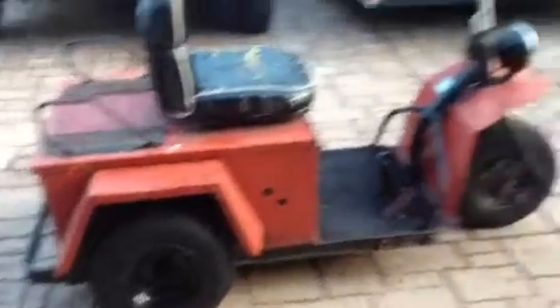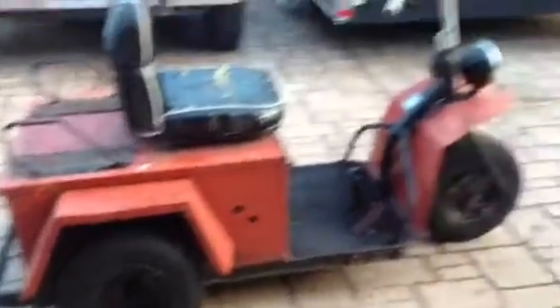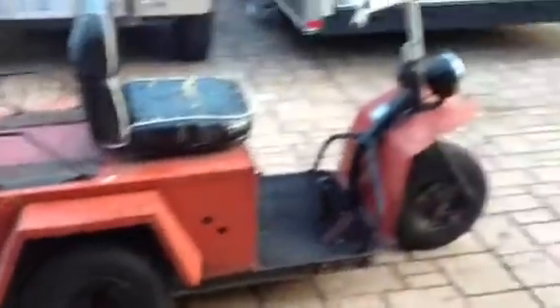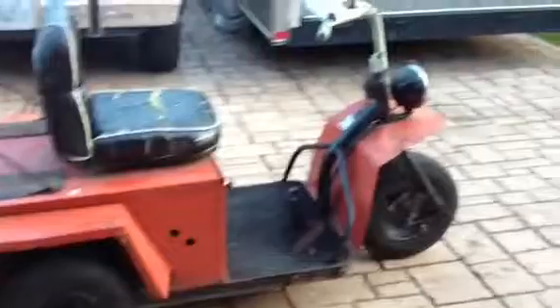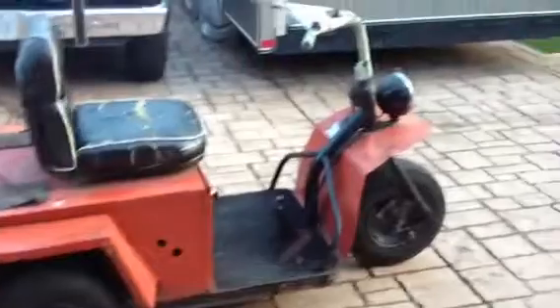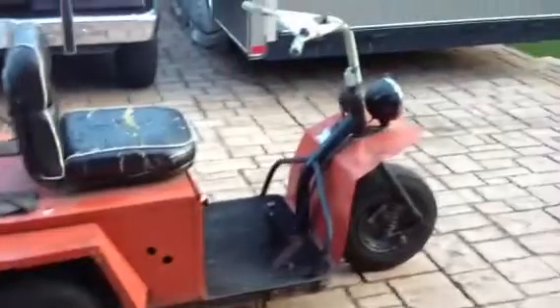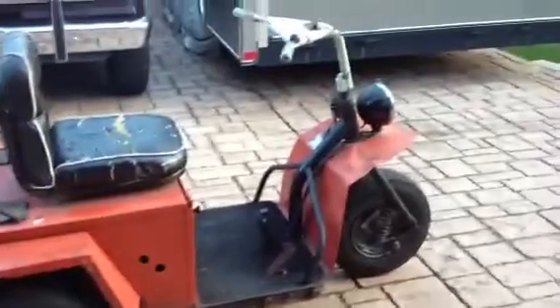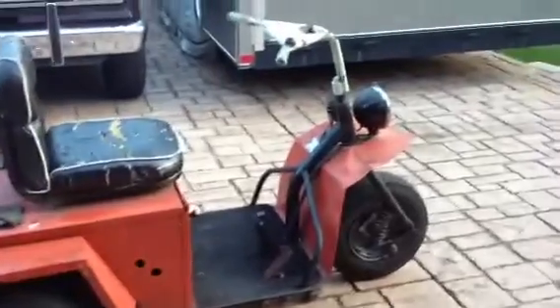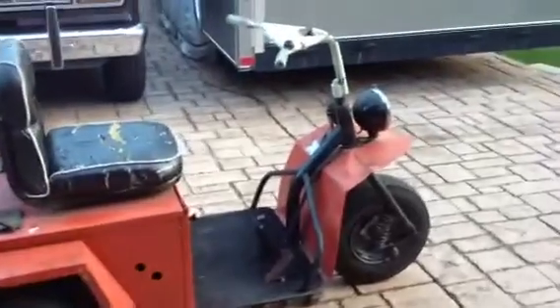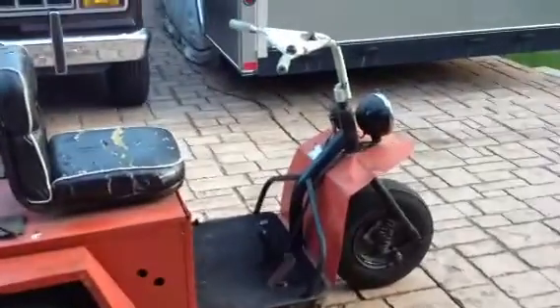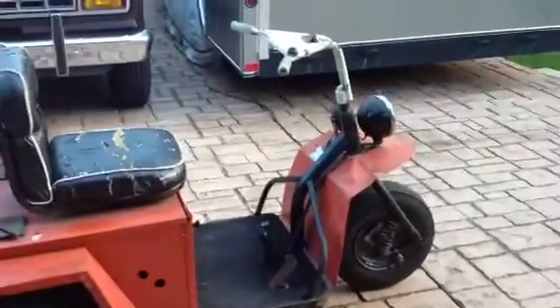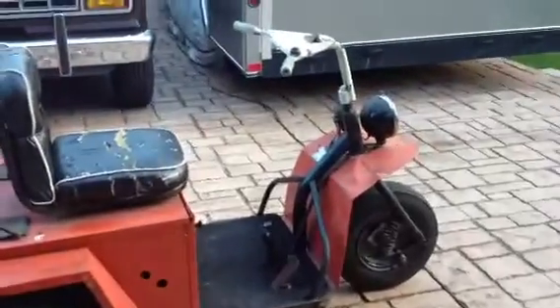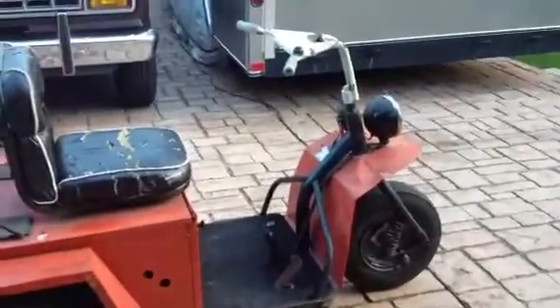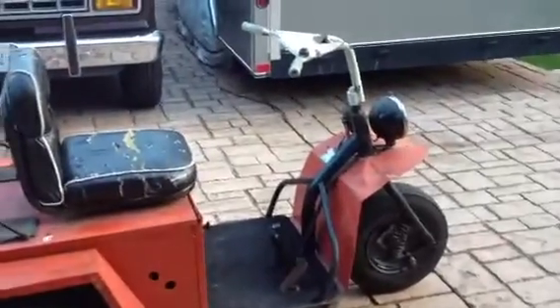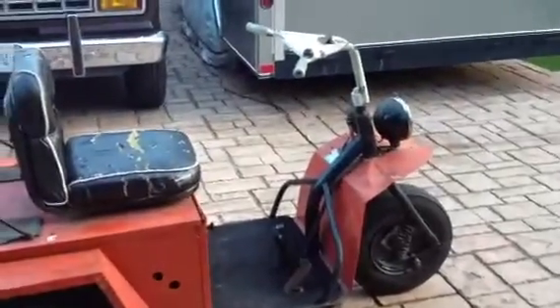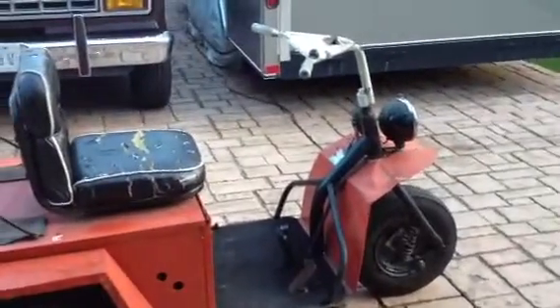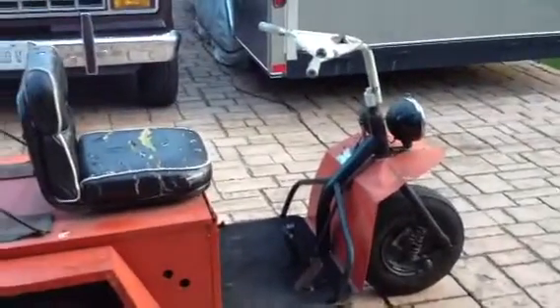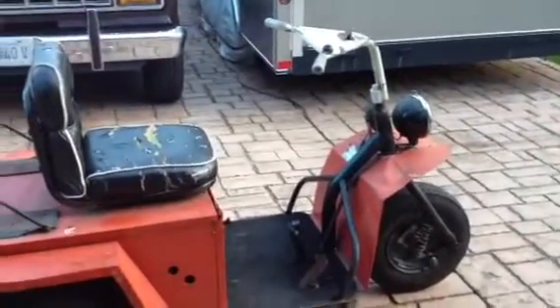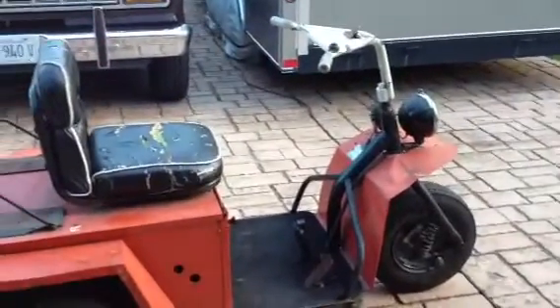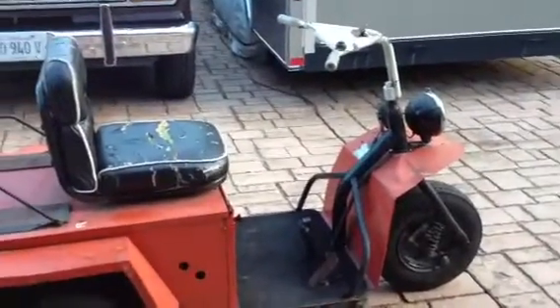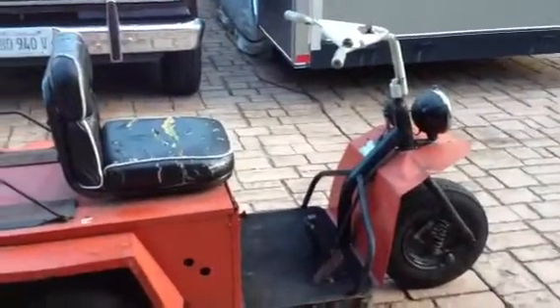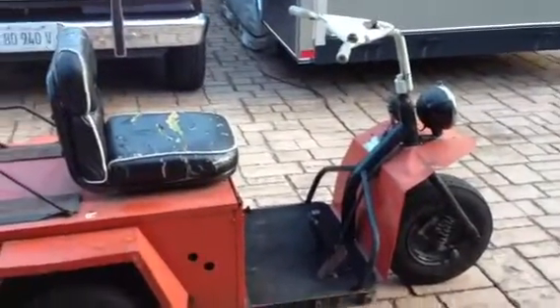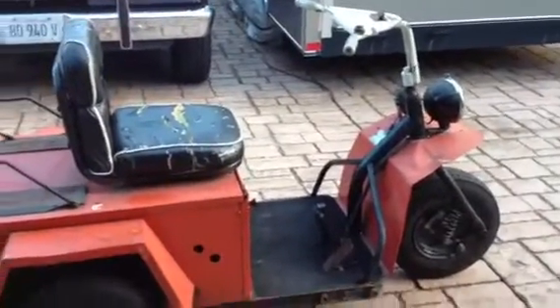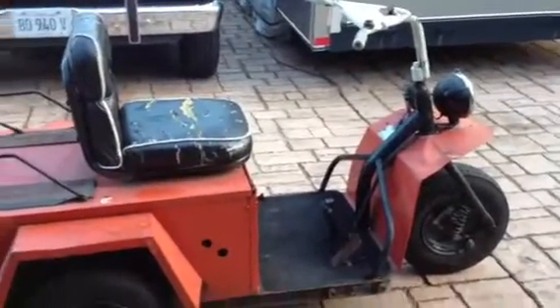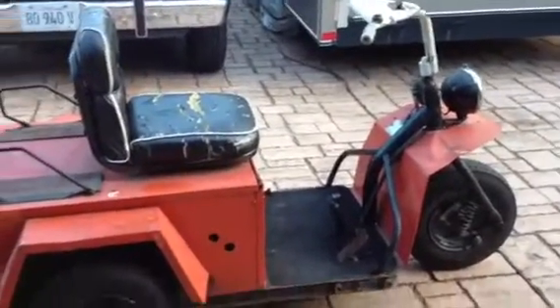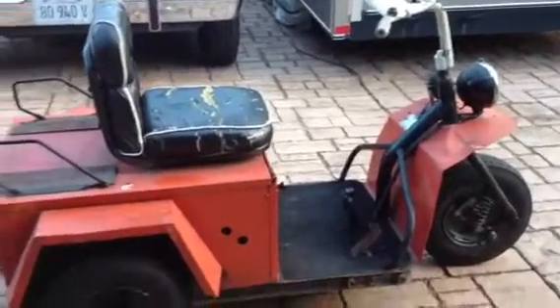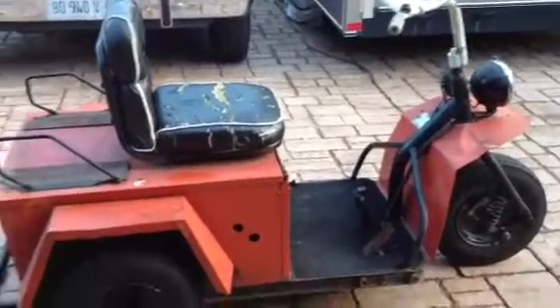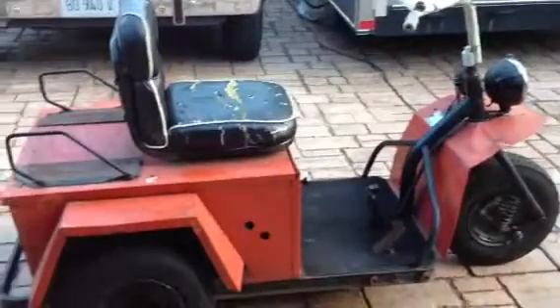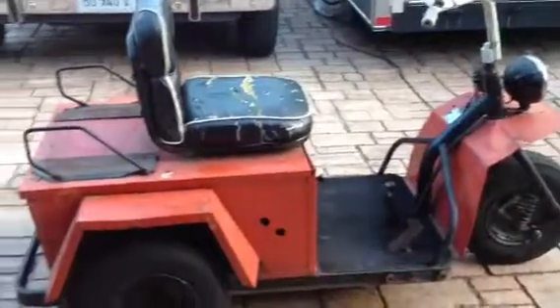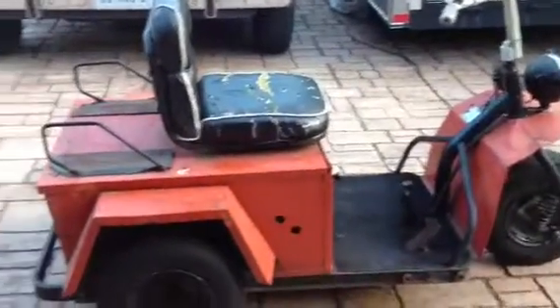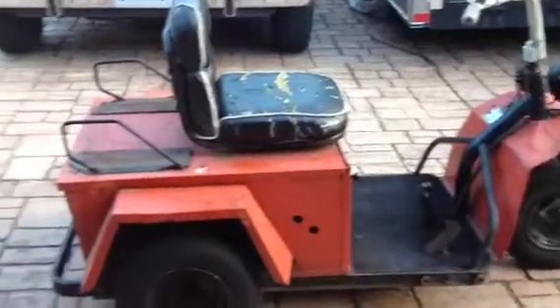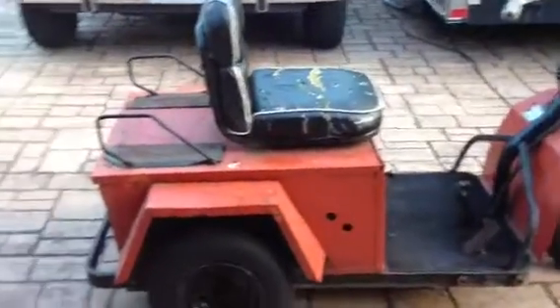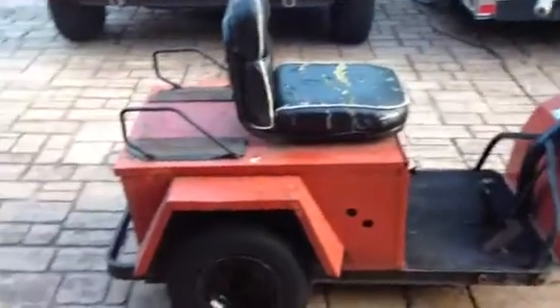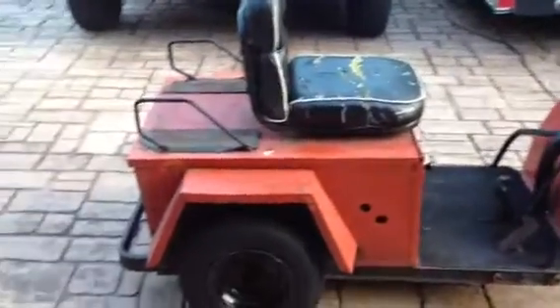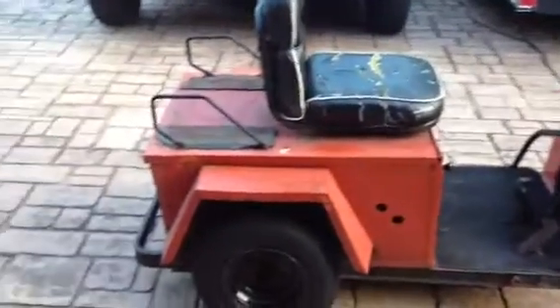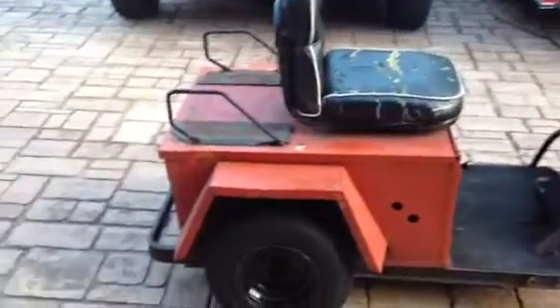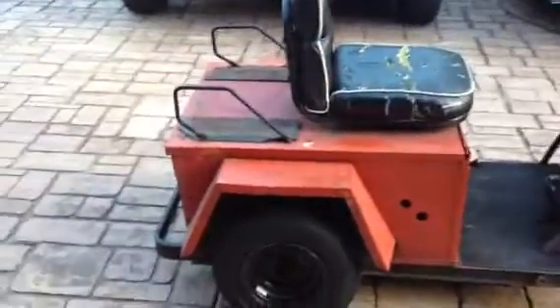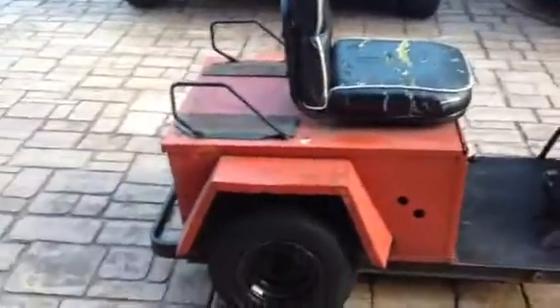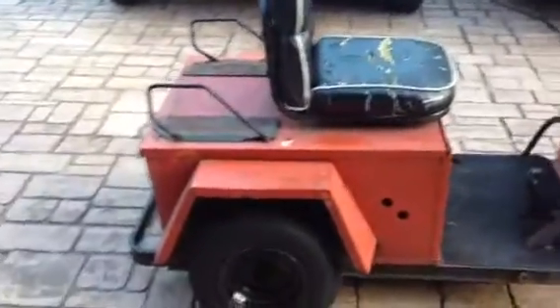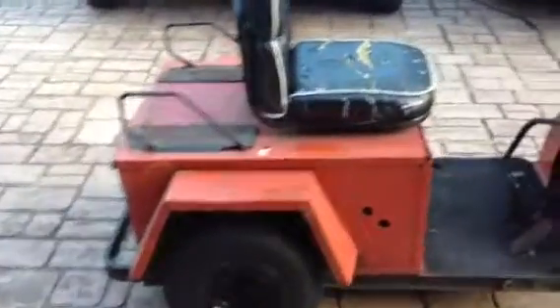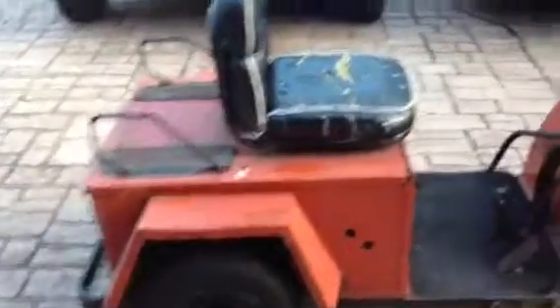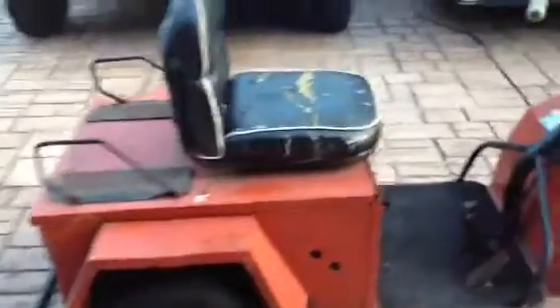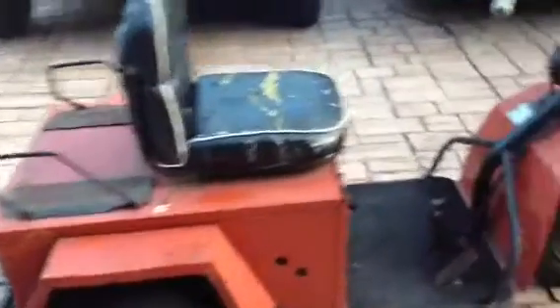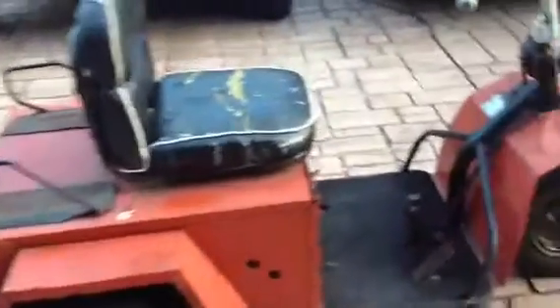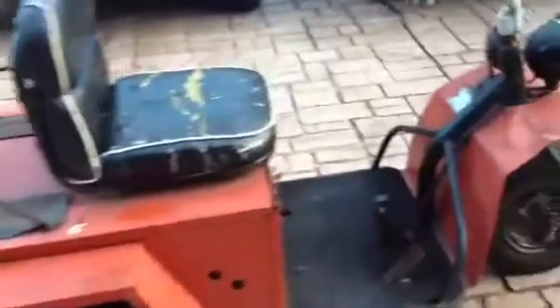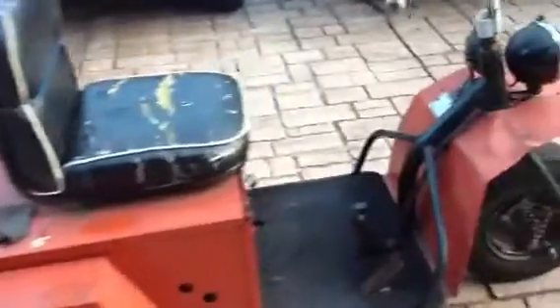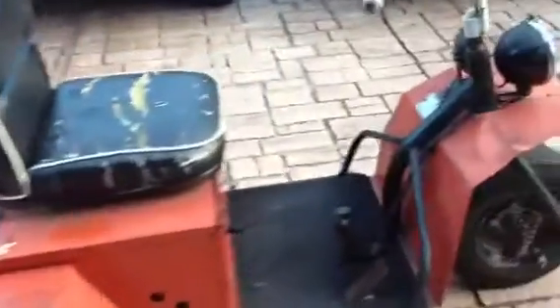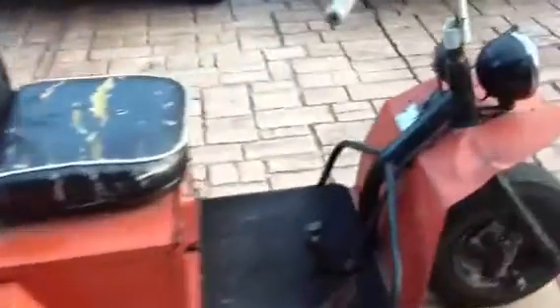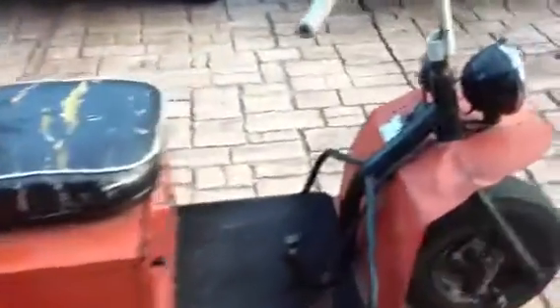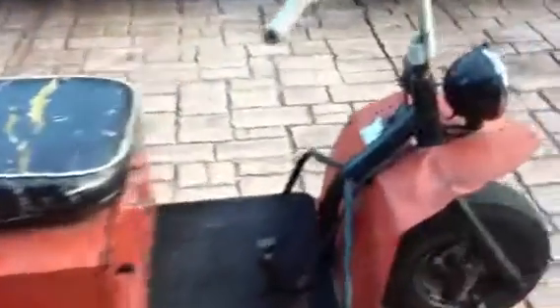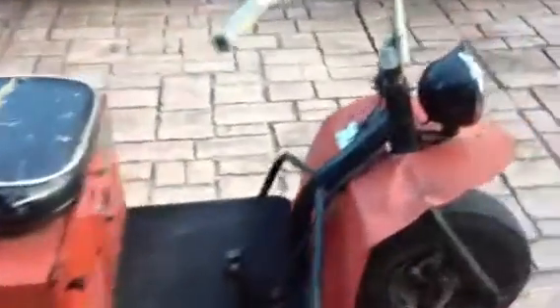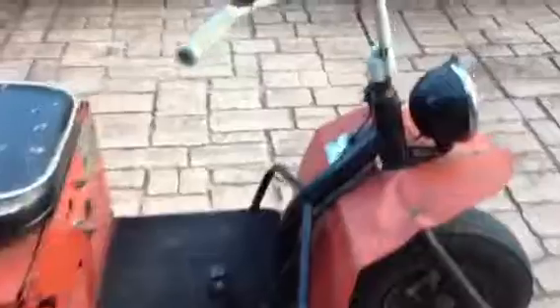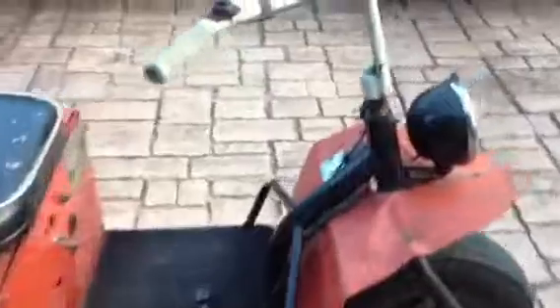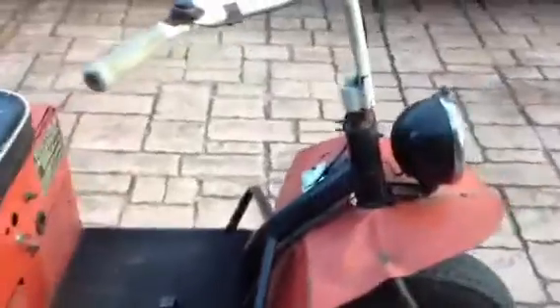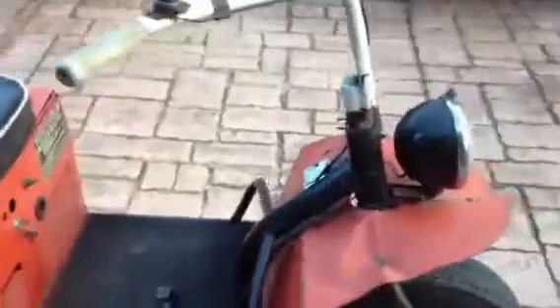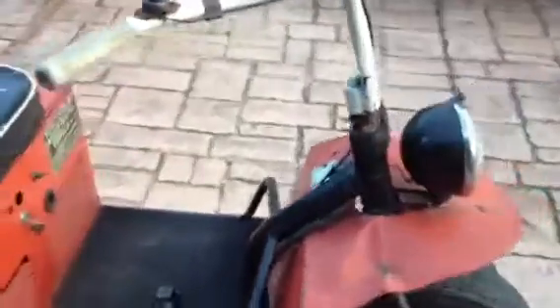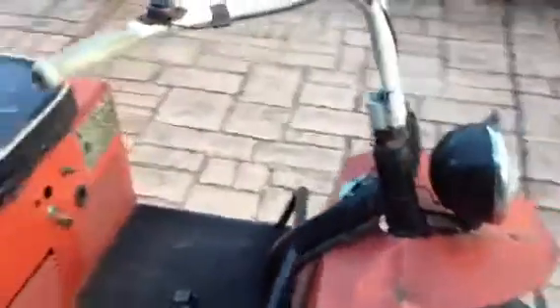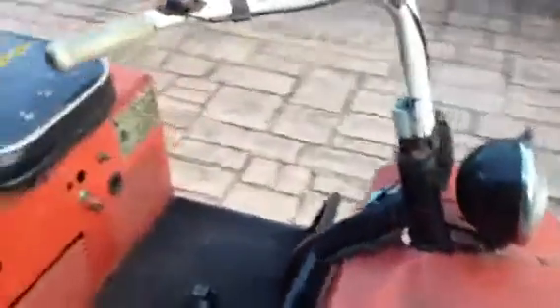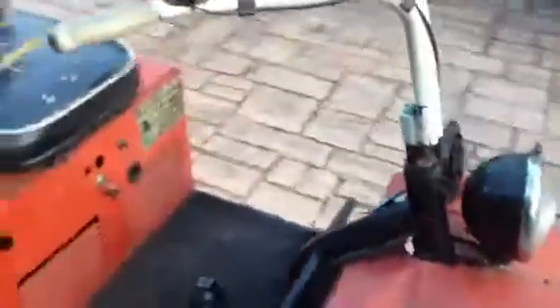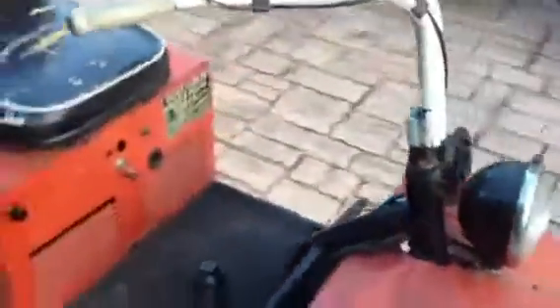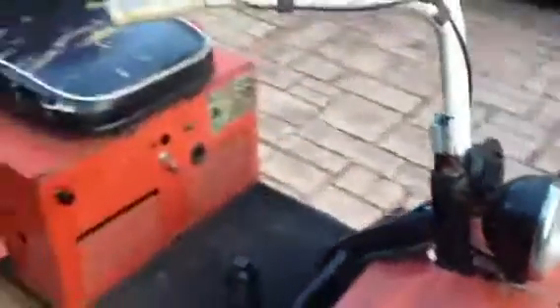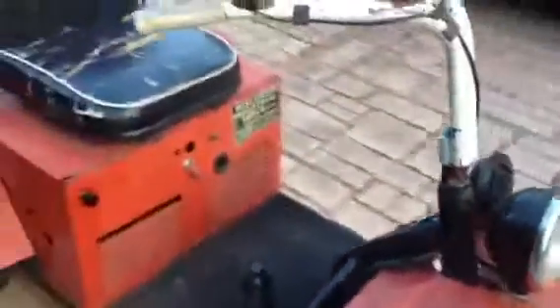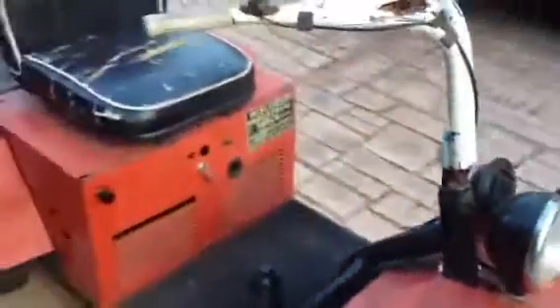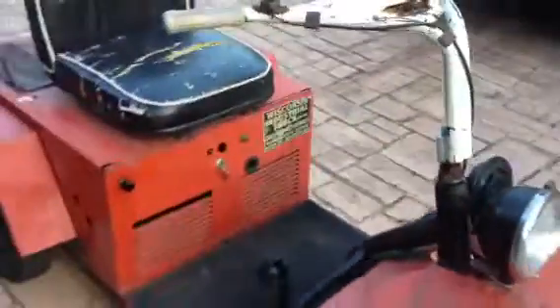There you go. 1973 Puch Minitmizer. This one predates the other ones I have.